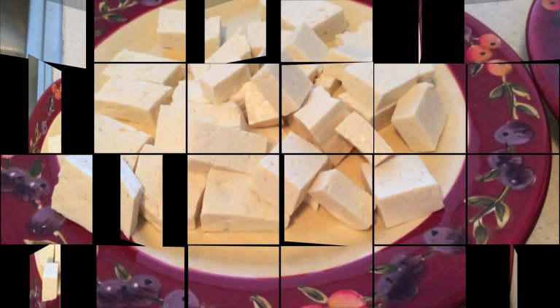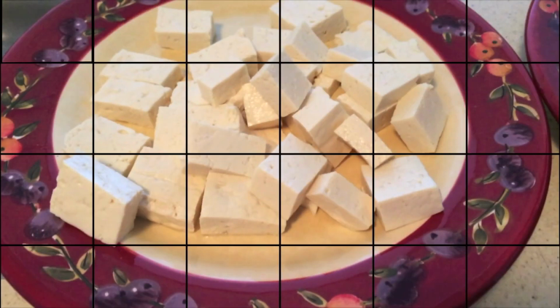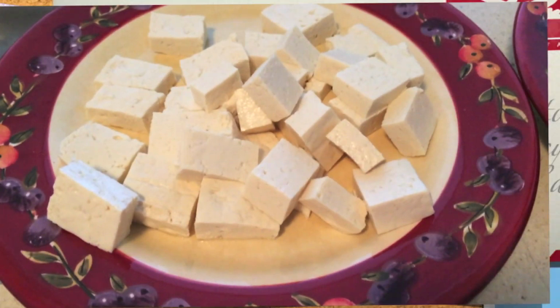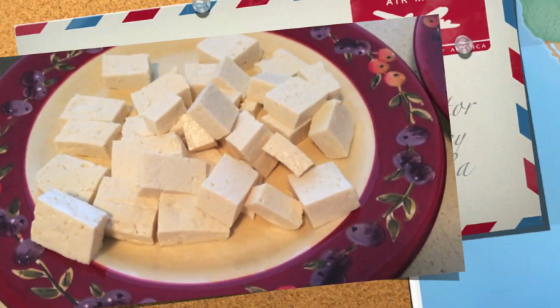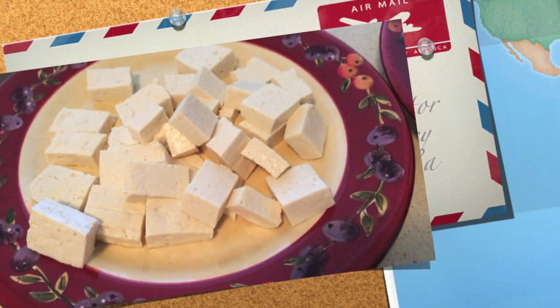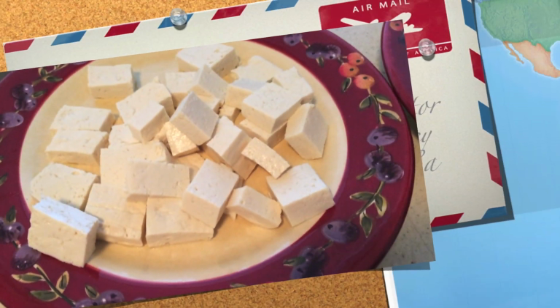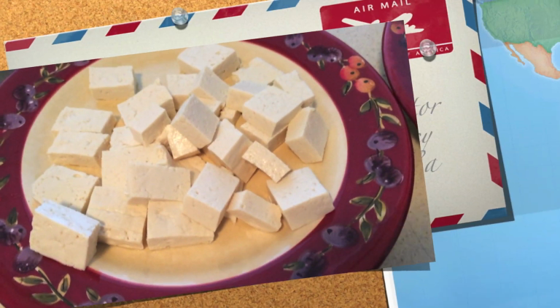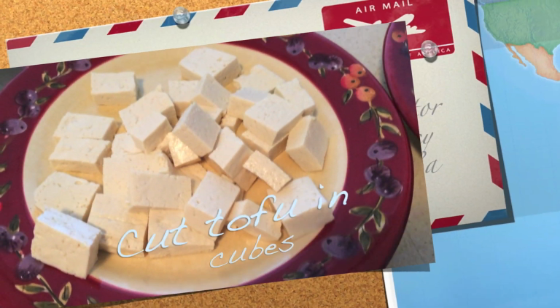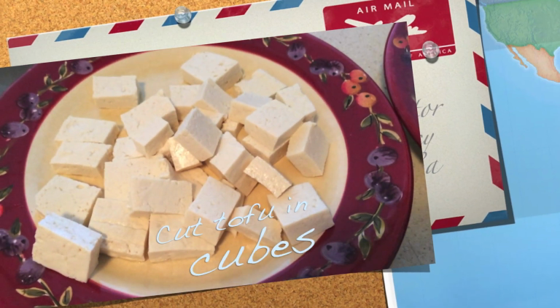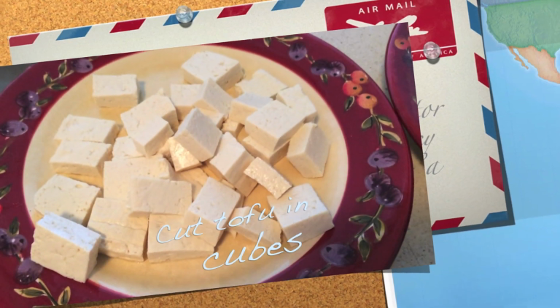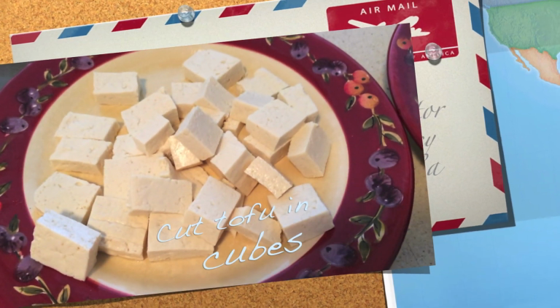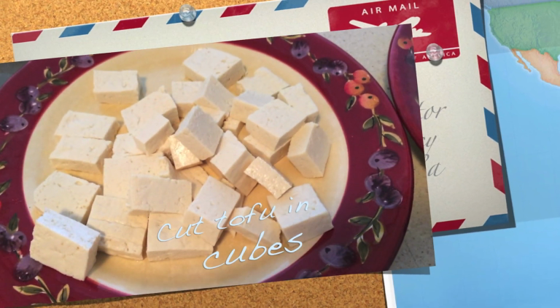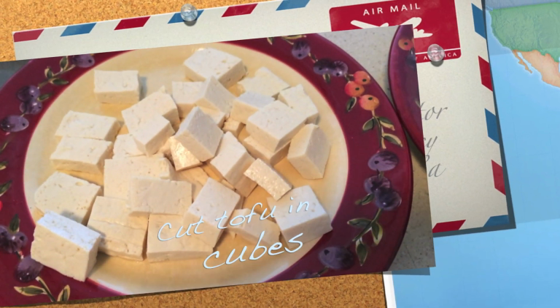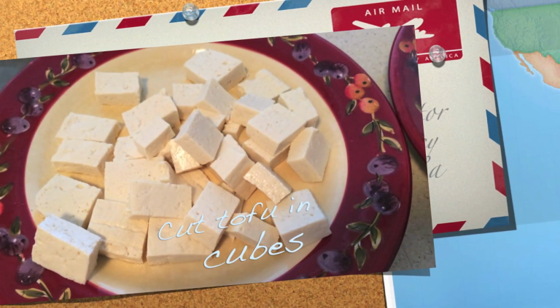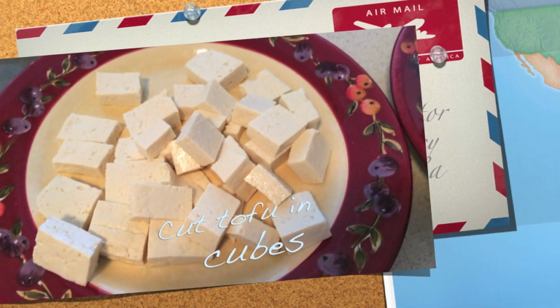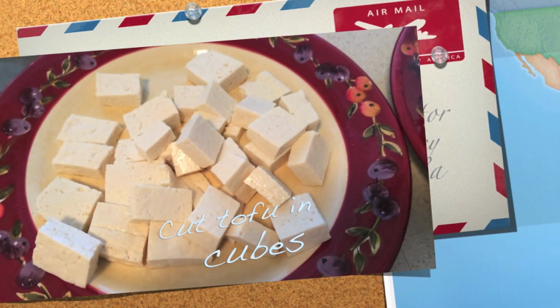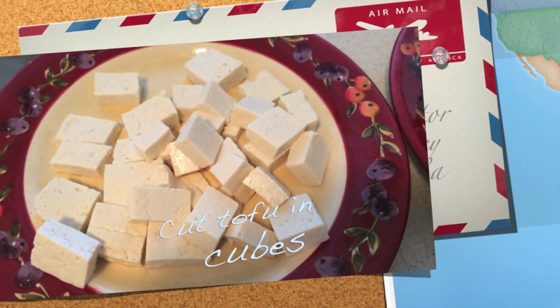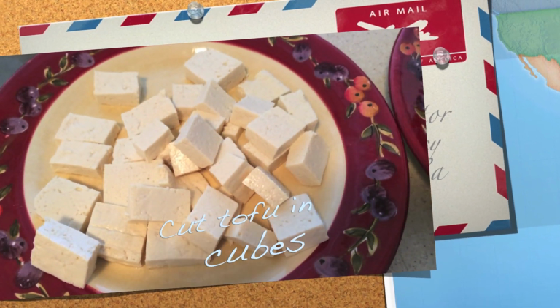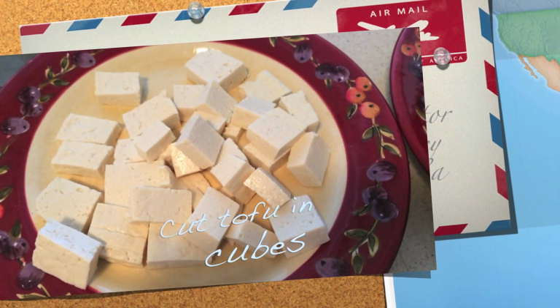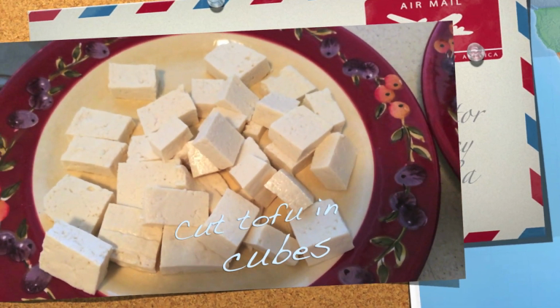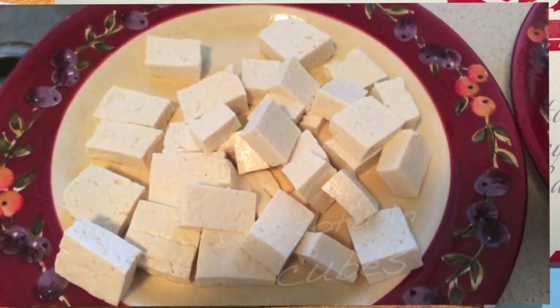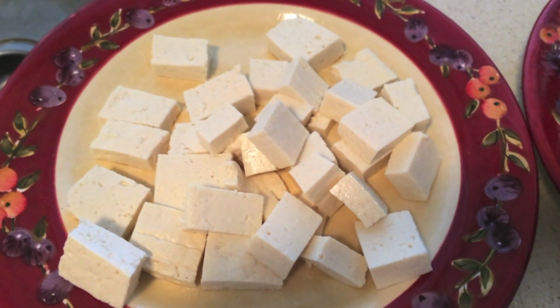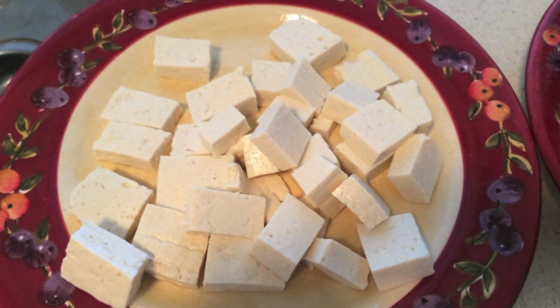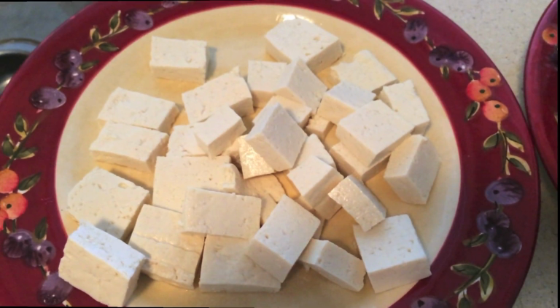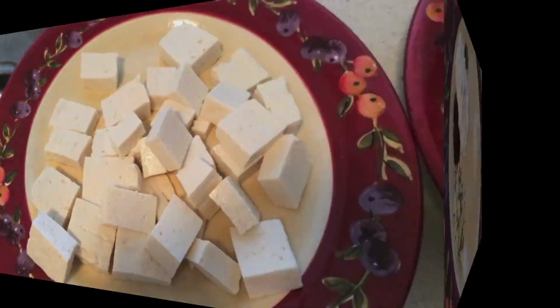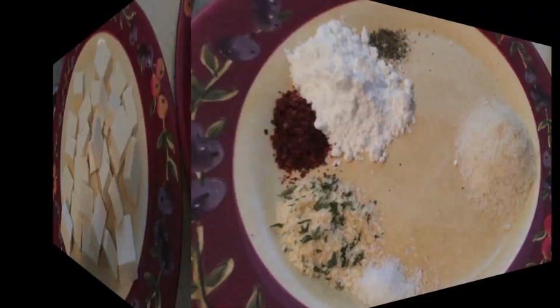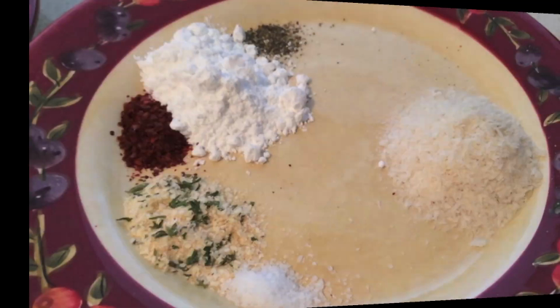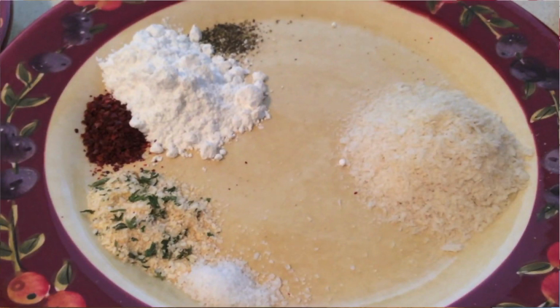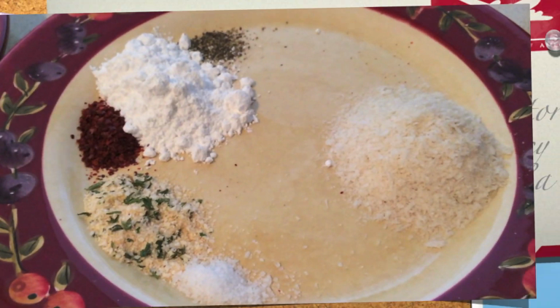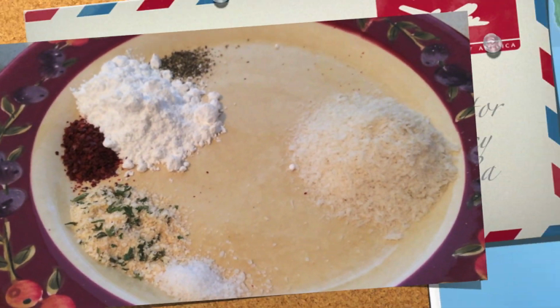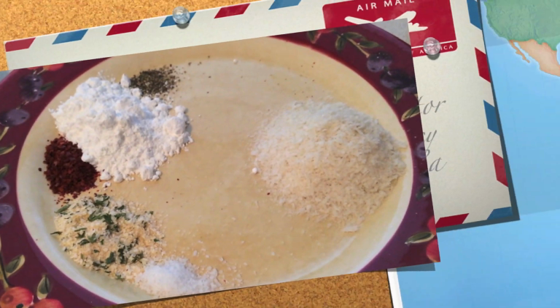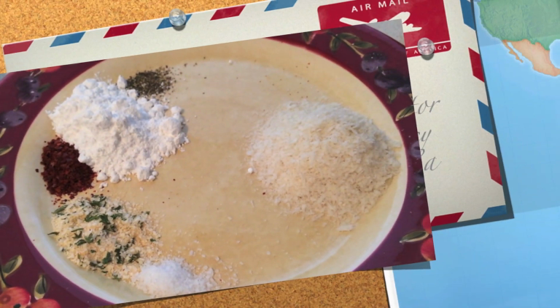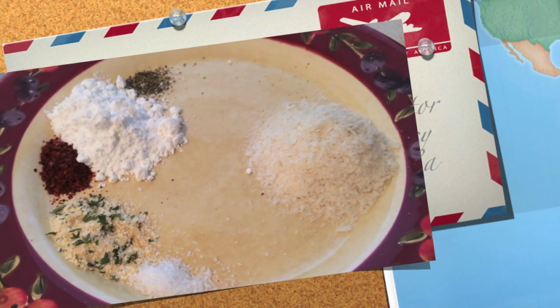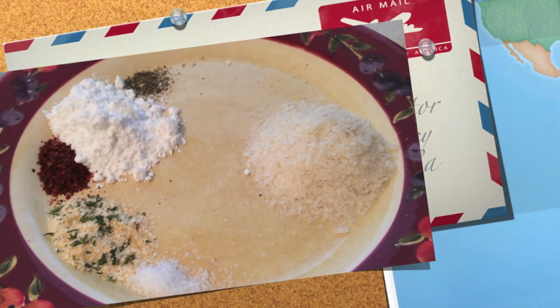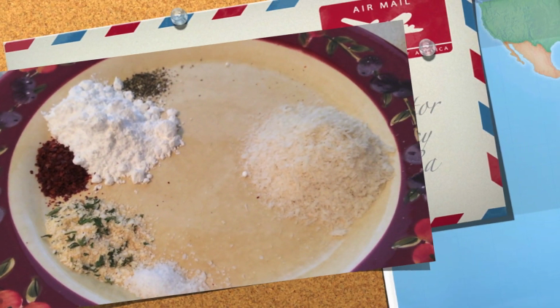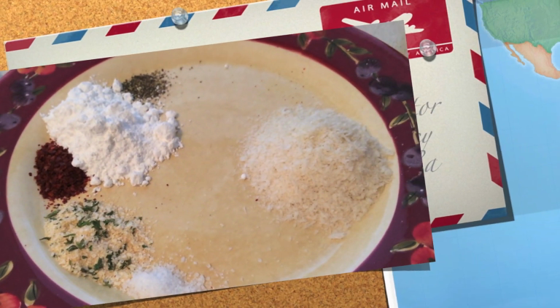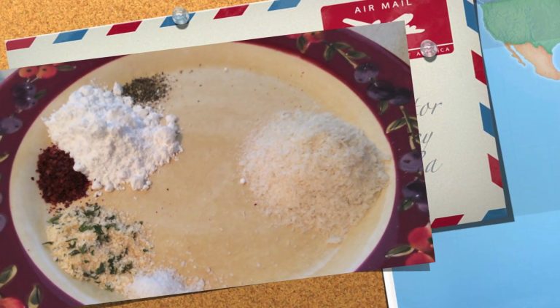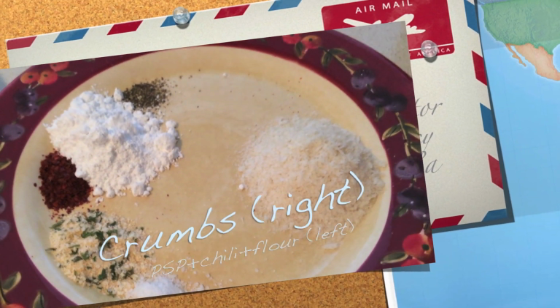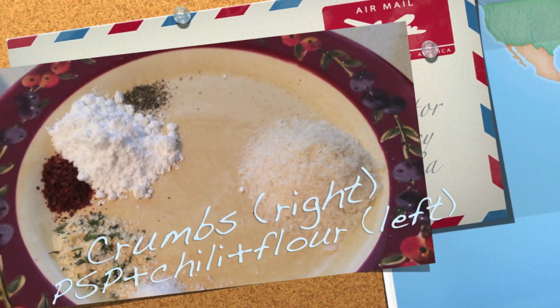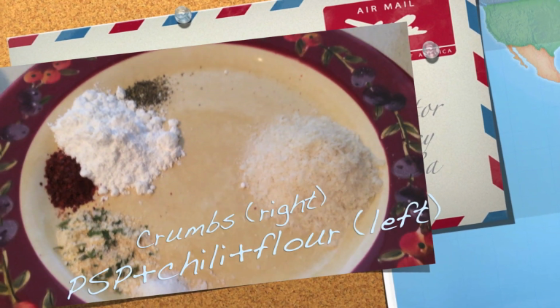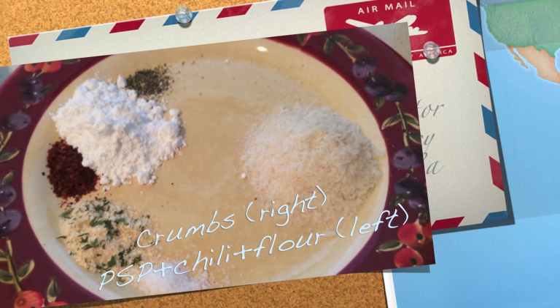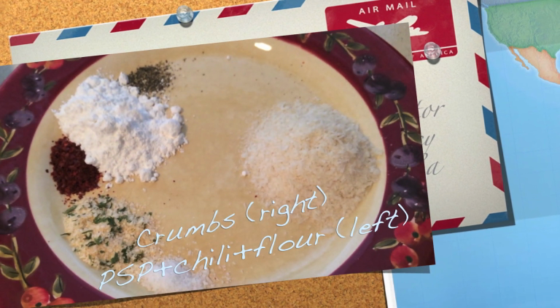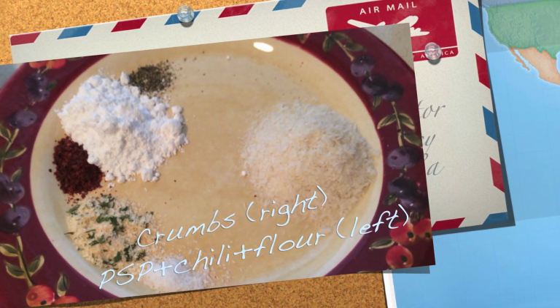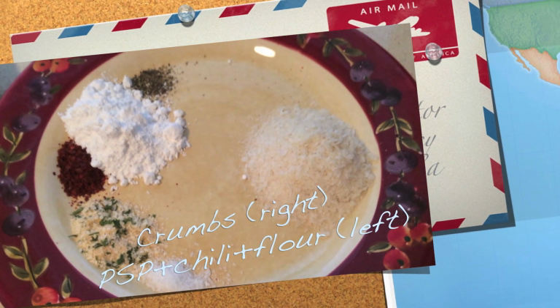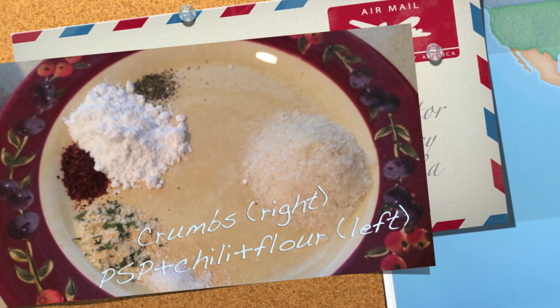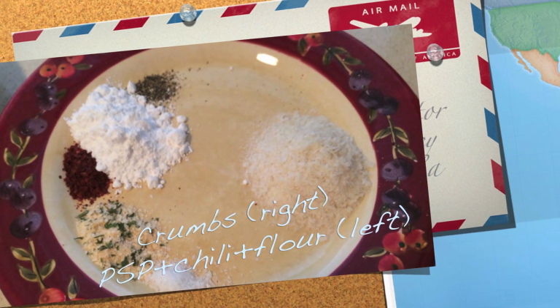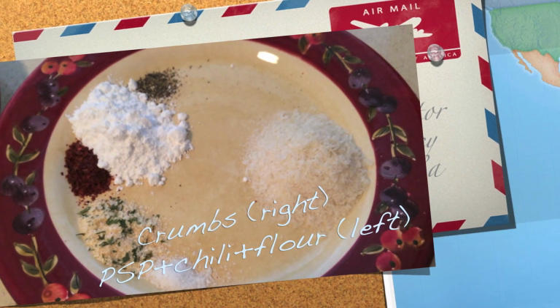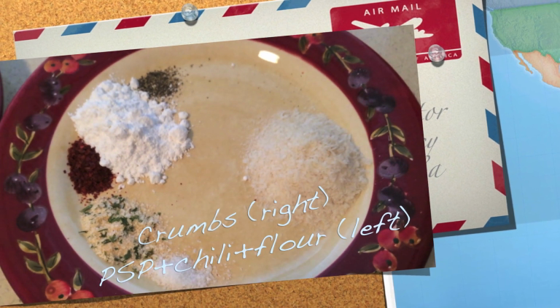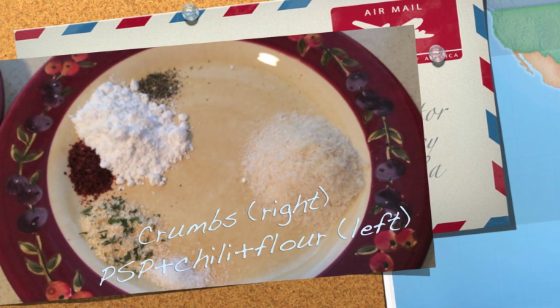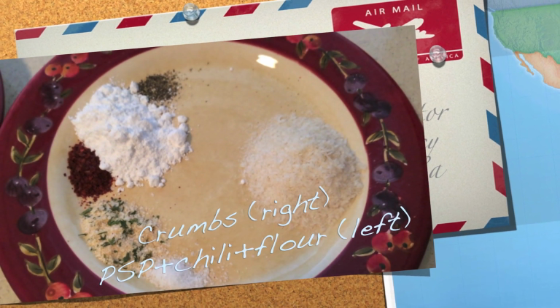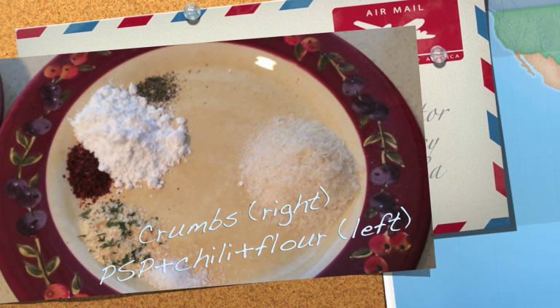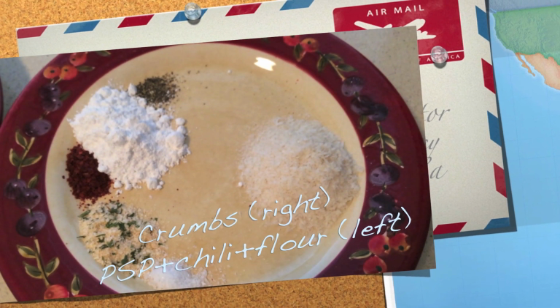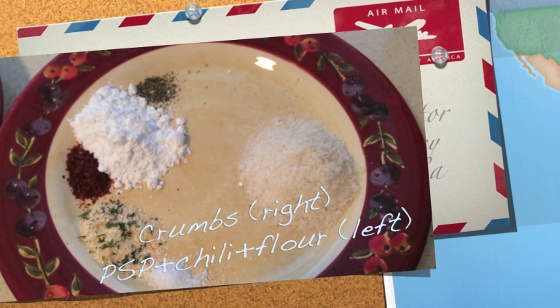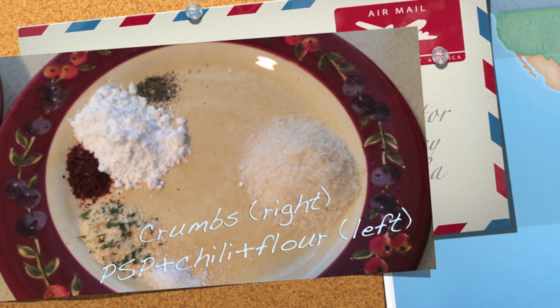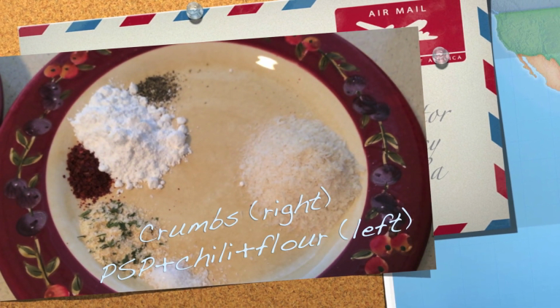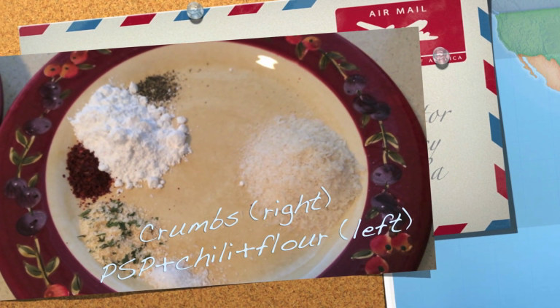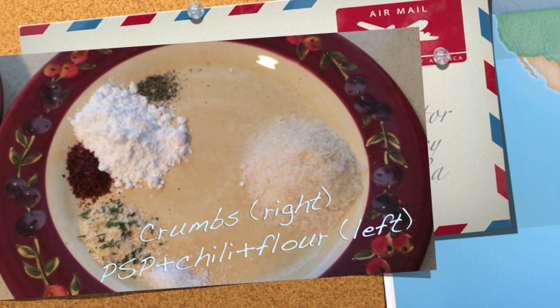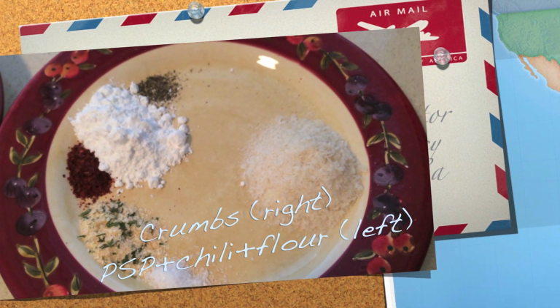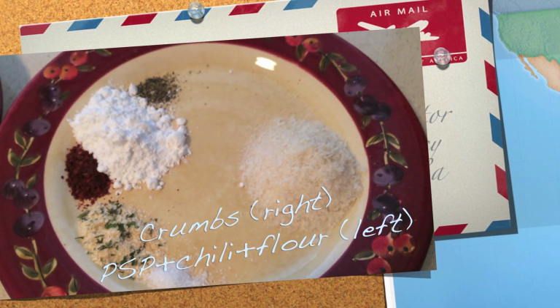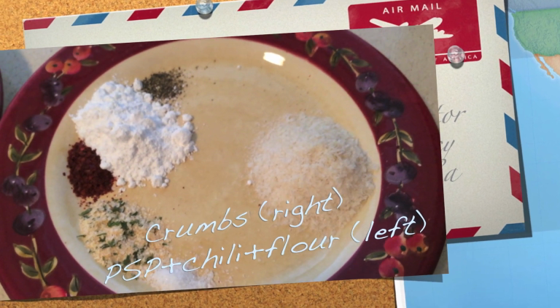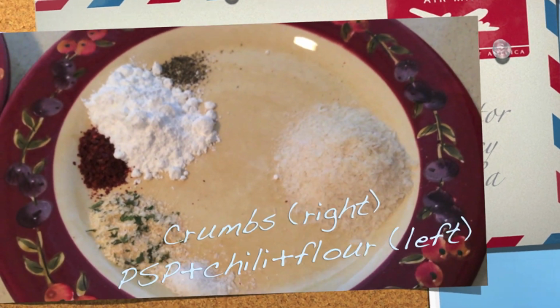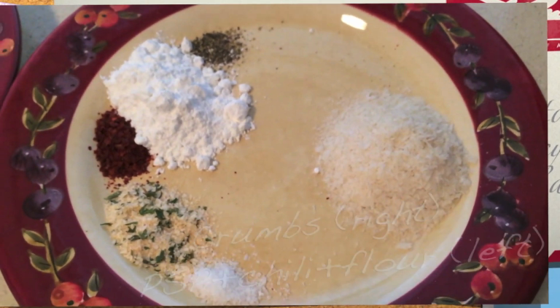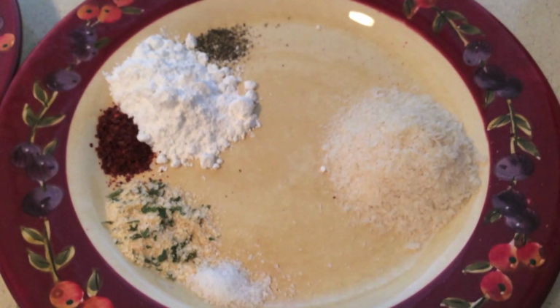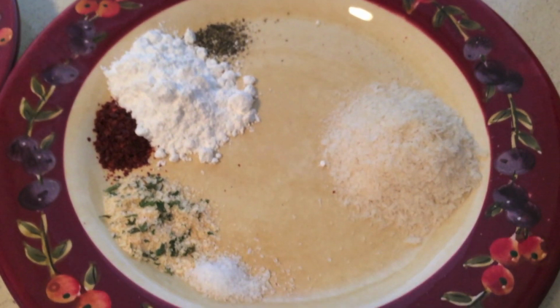We have tofu, crumbs, pepper, flour, chili flakes, parsley powder, and salt.